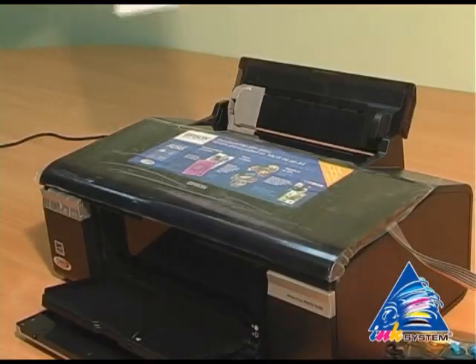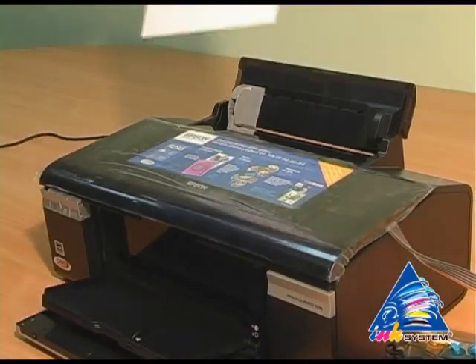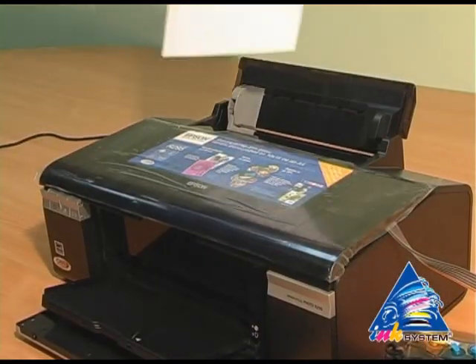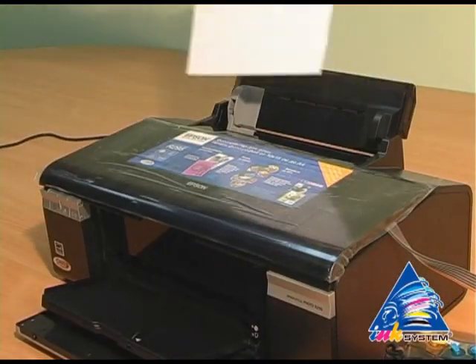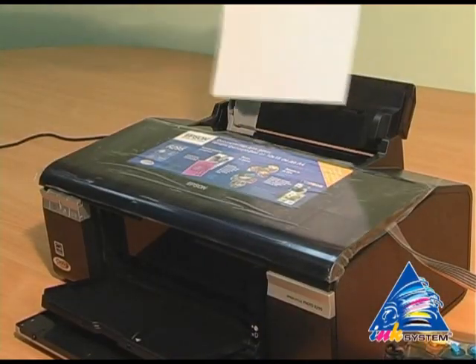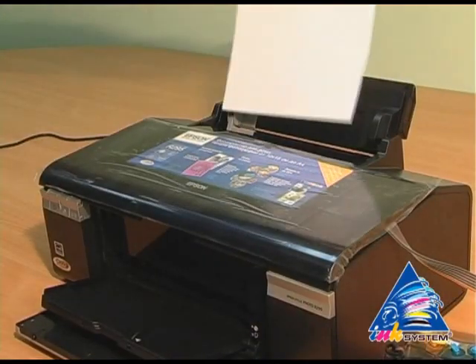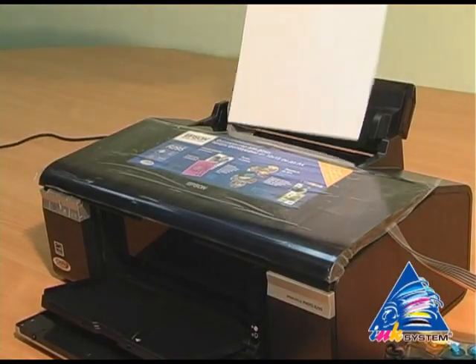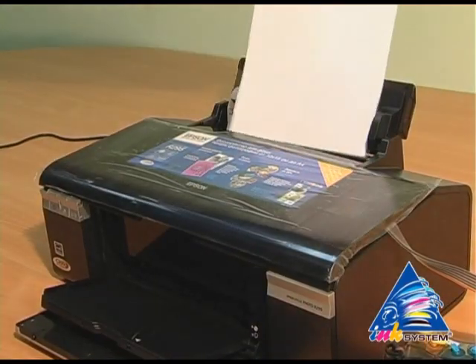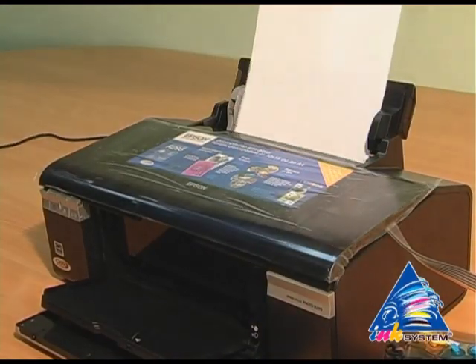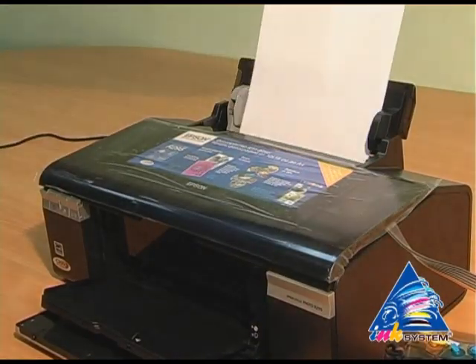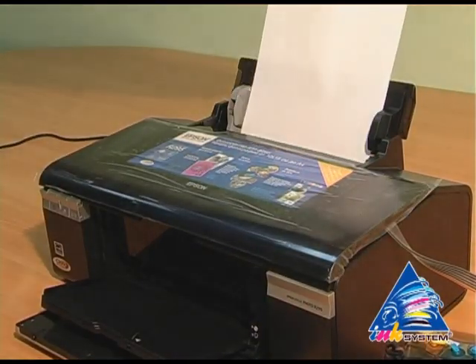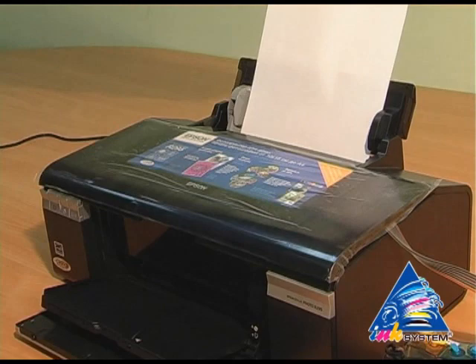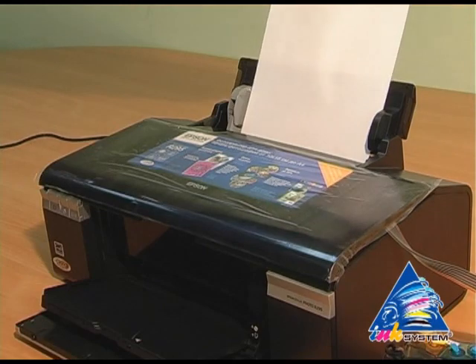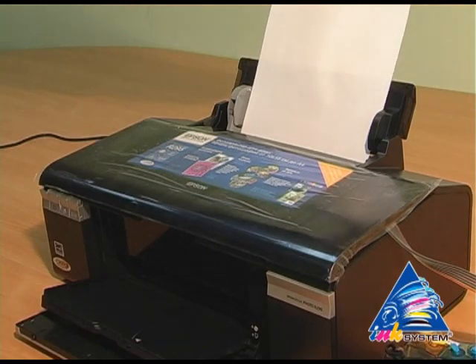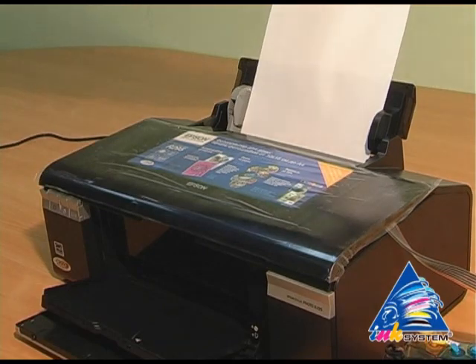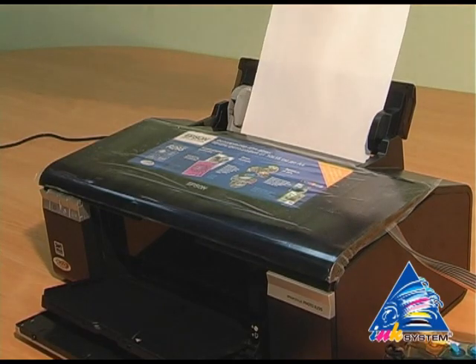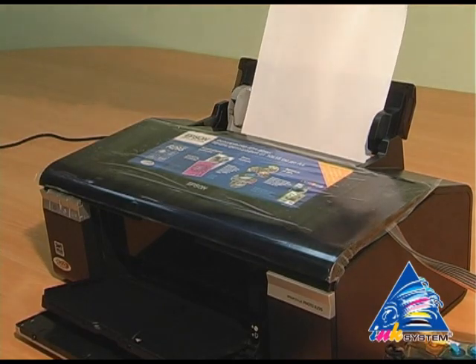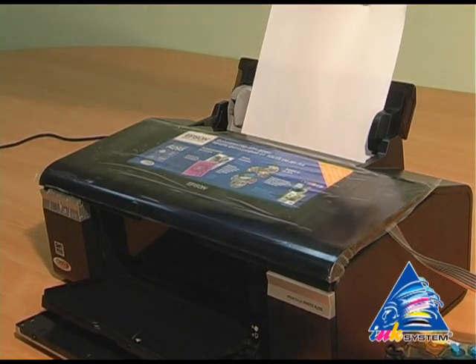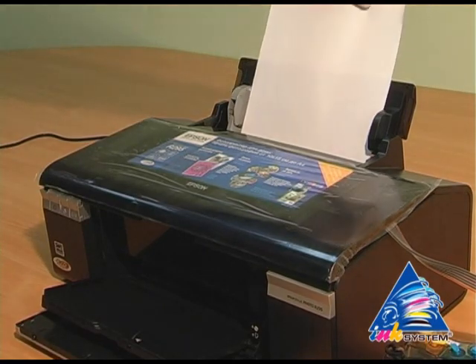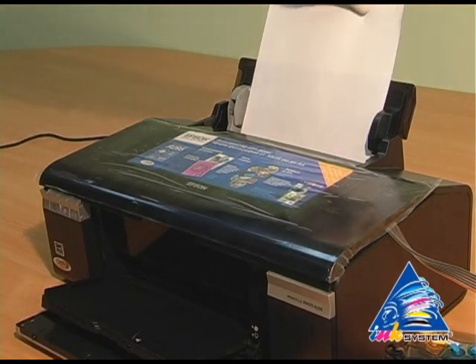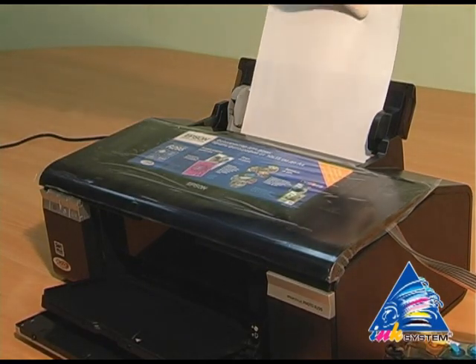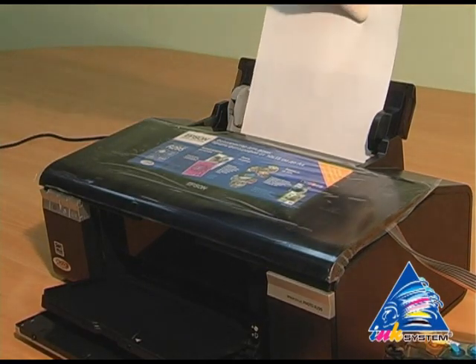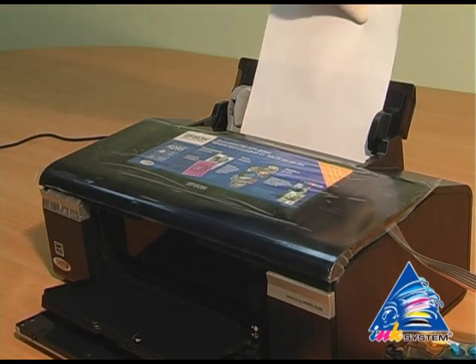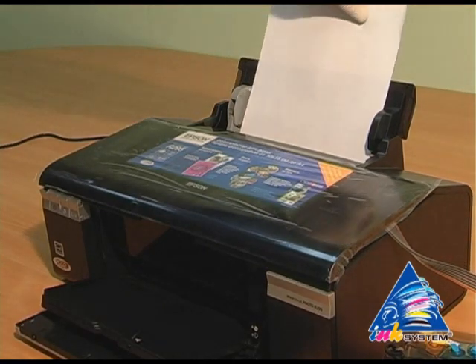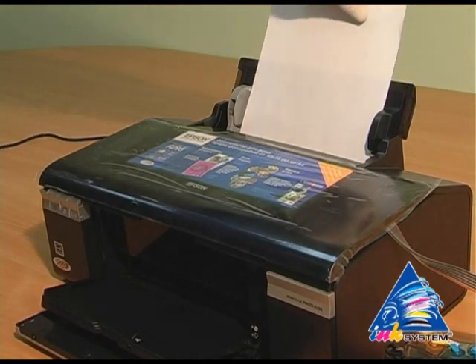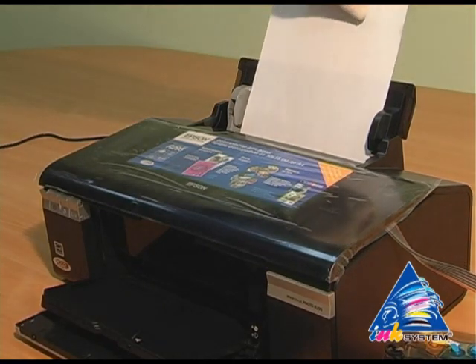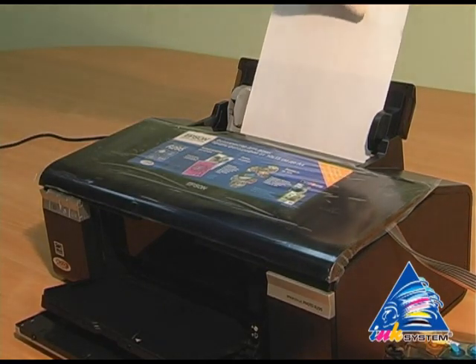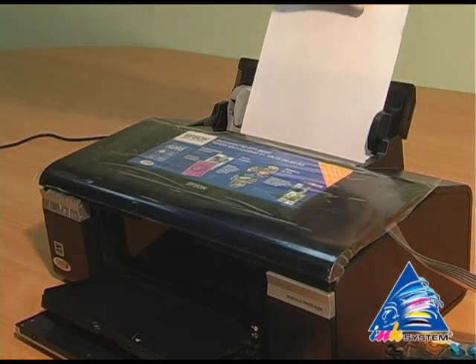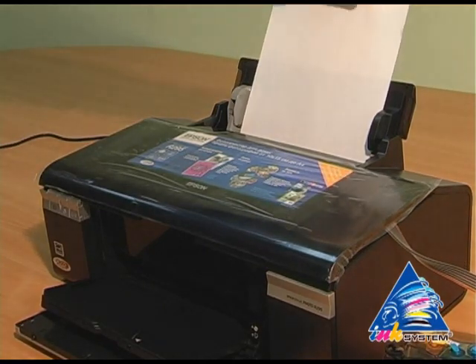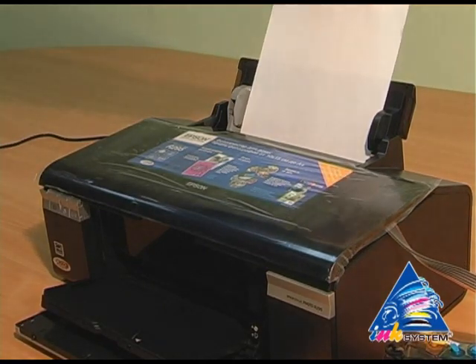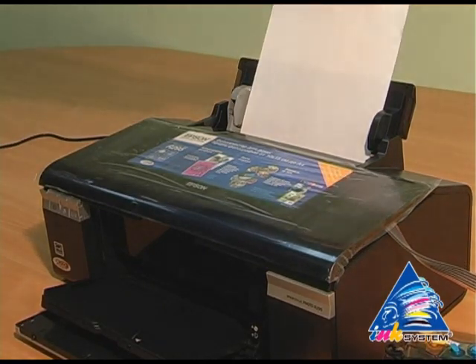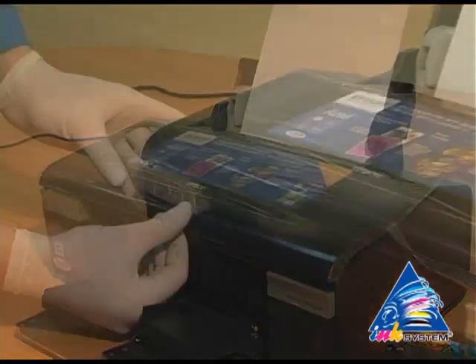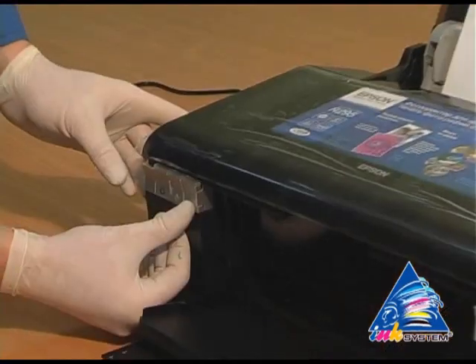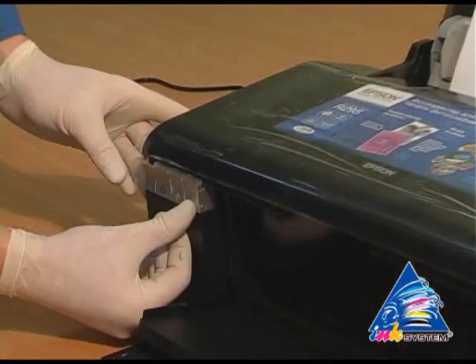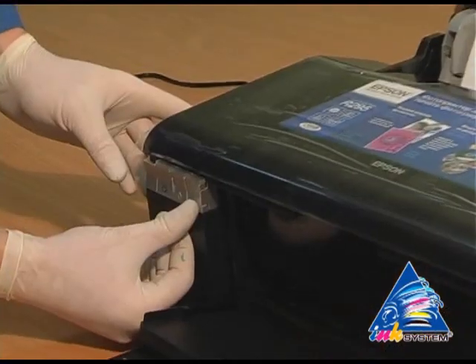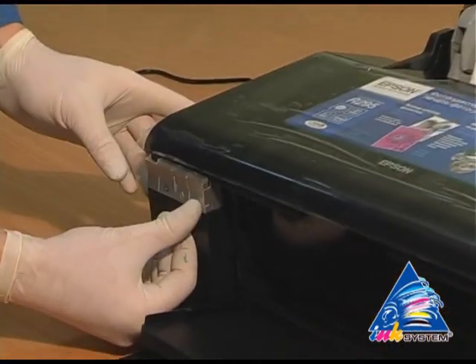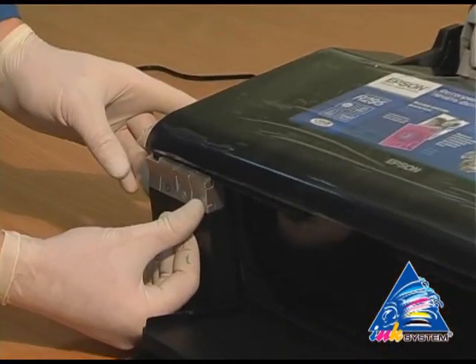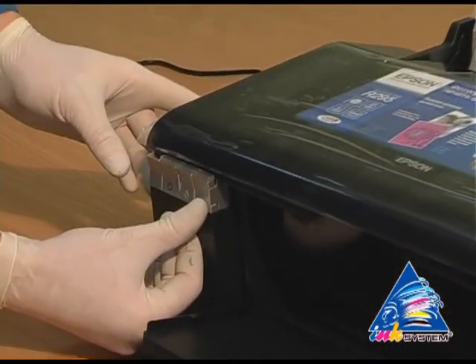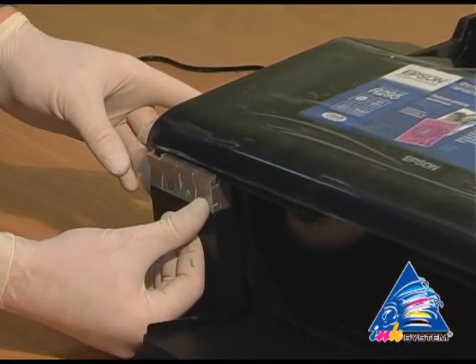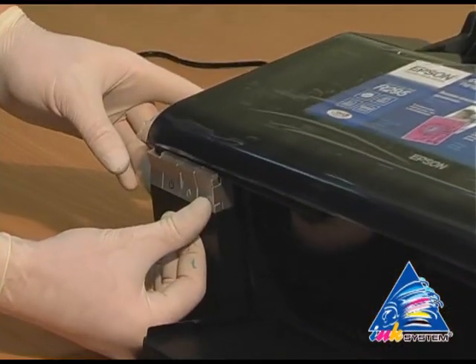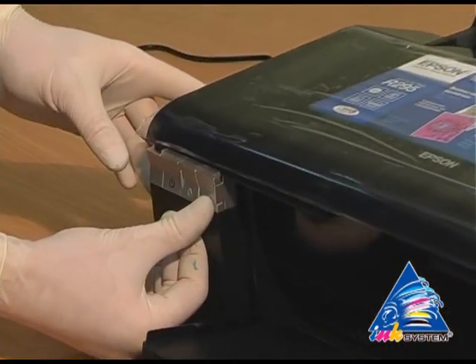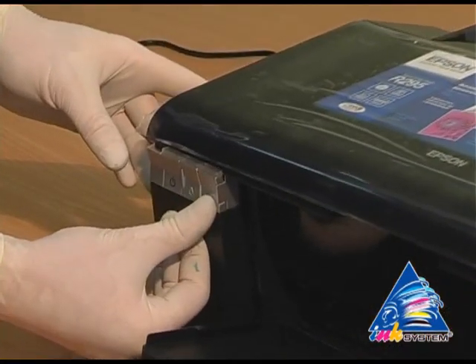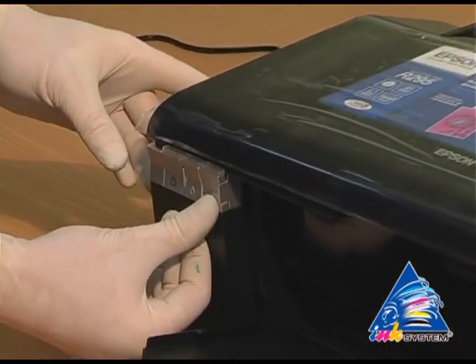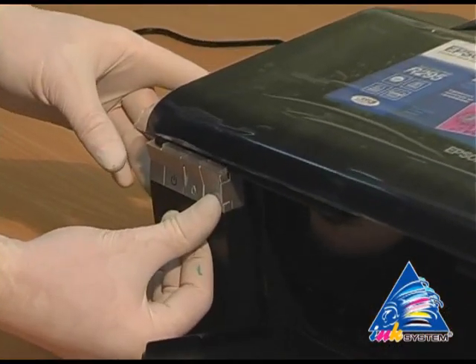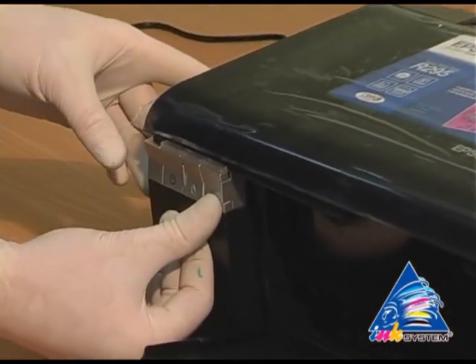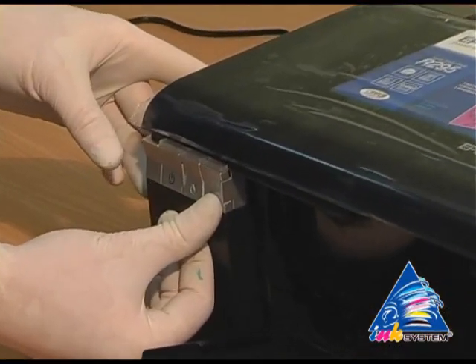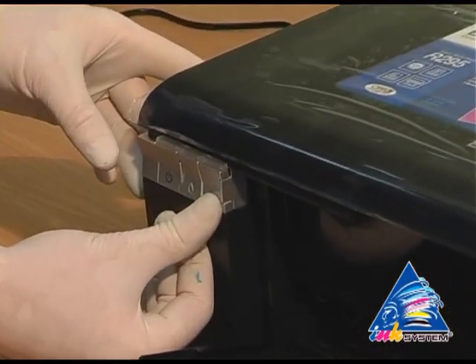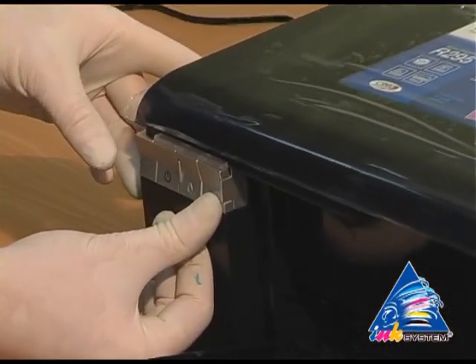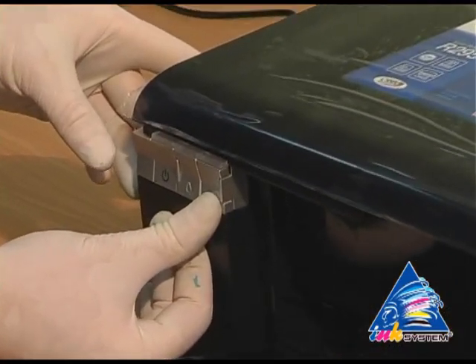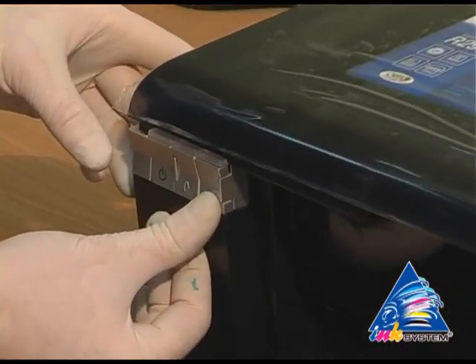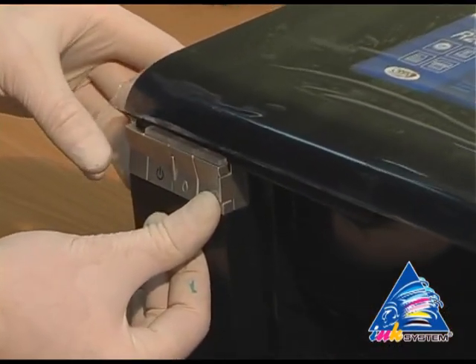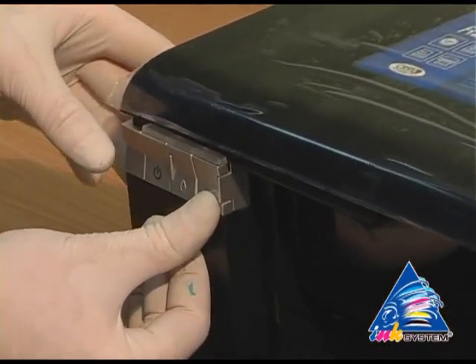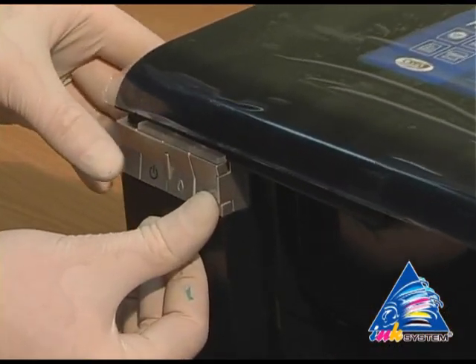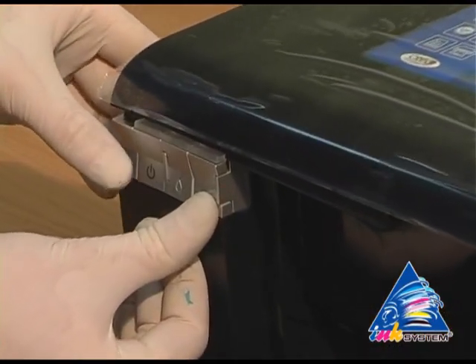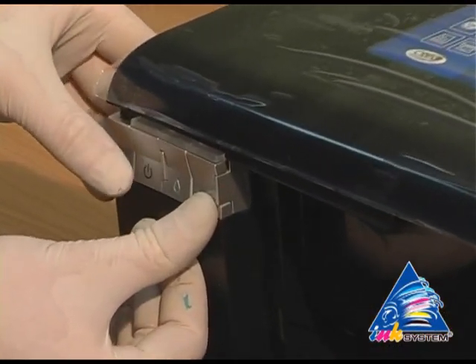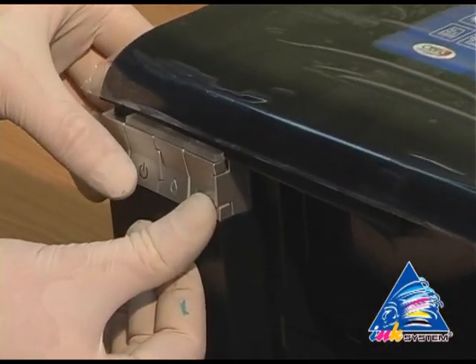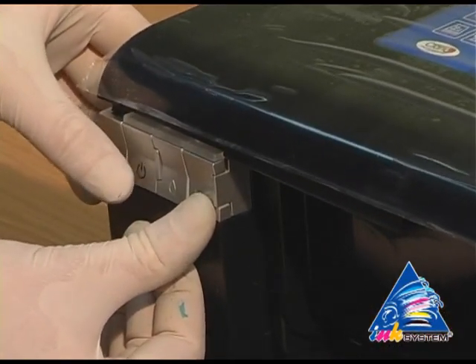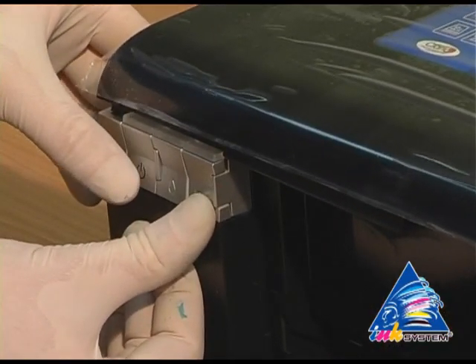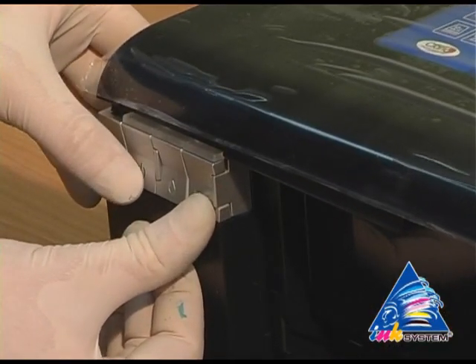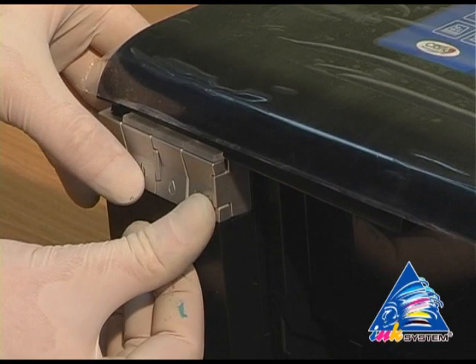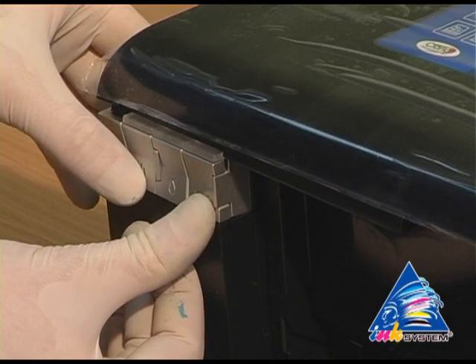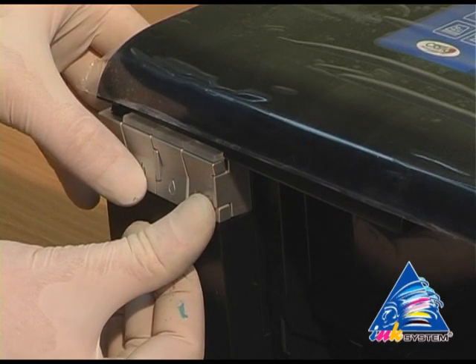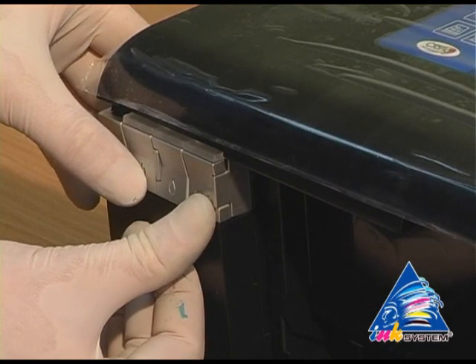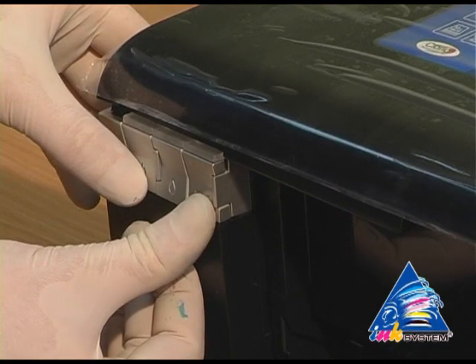Now perform a test print. In order to do so, click the extreme right button and switch on the printer.